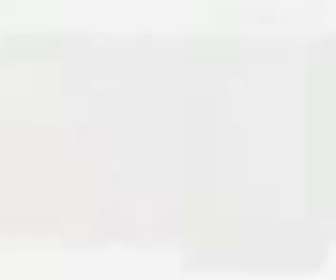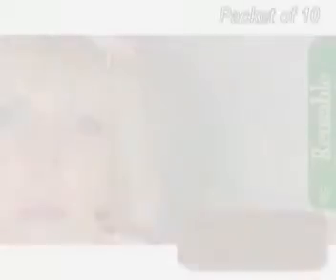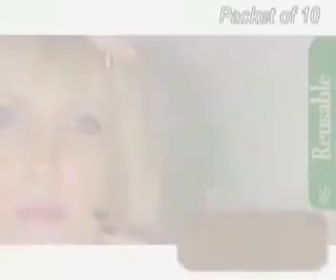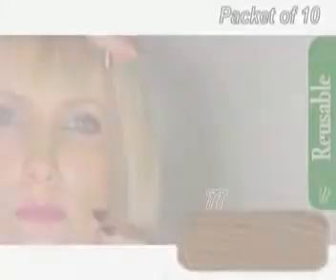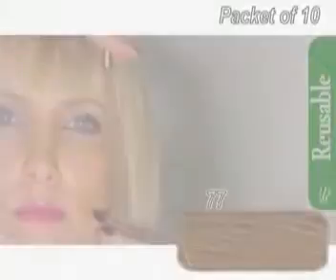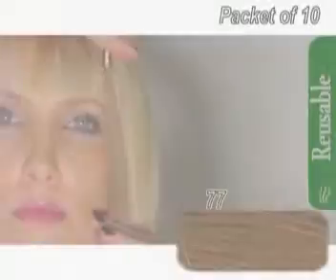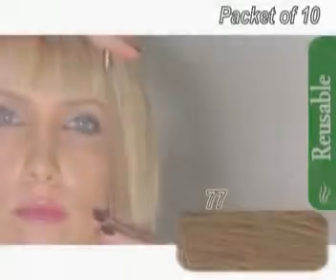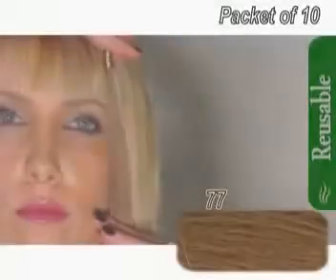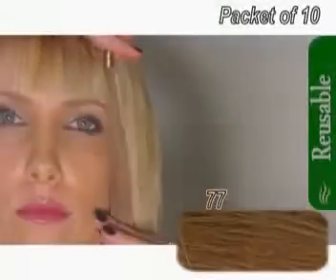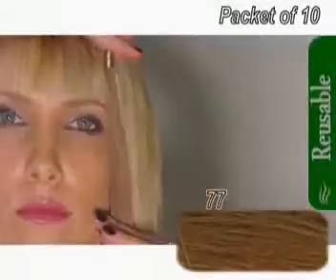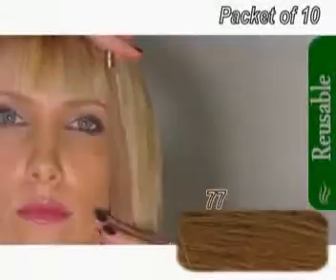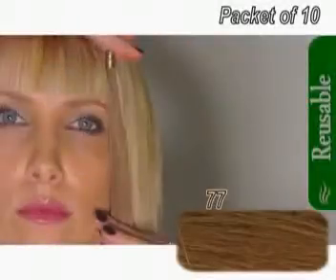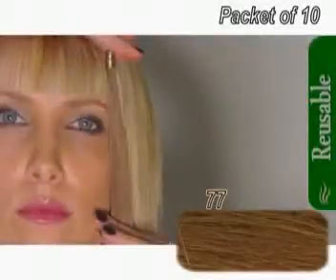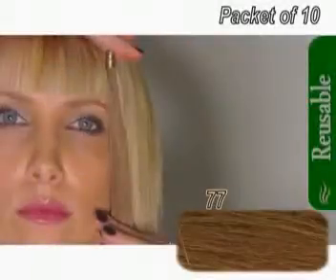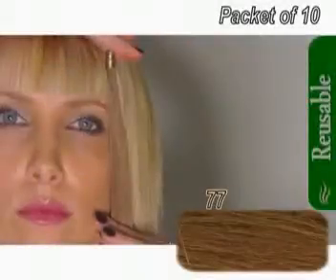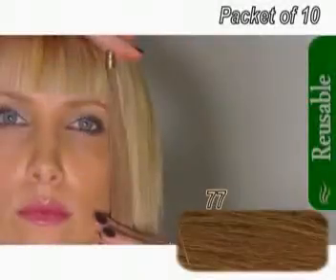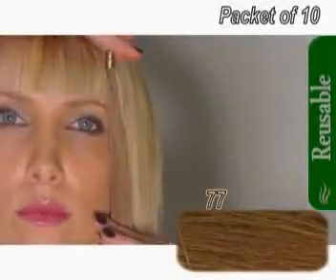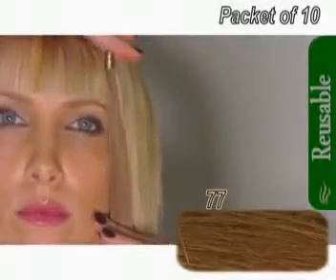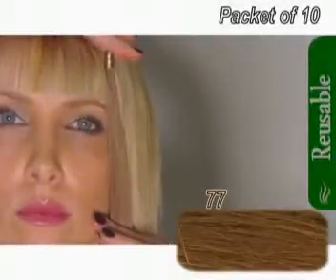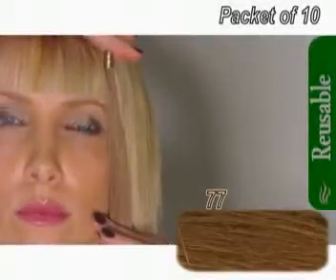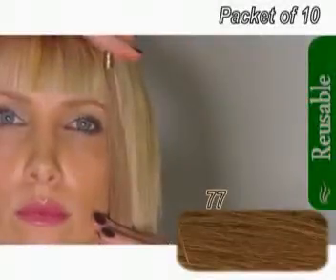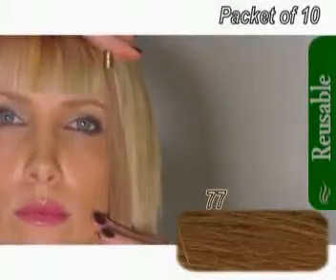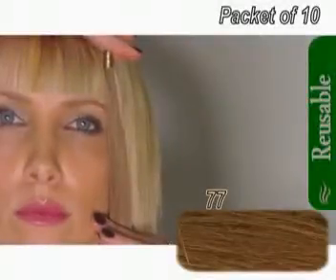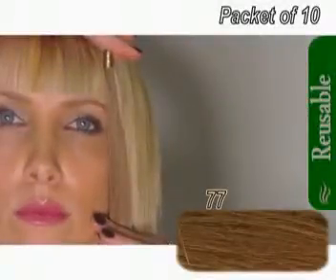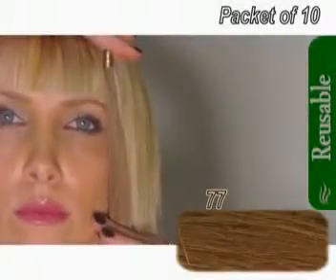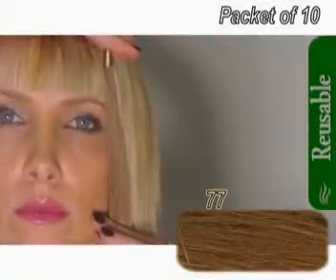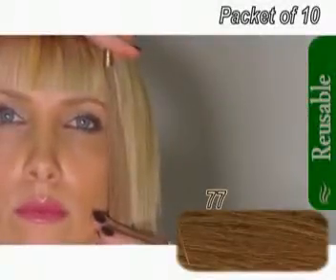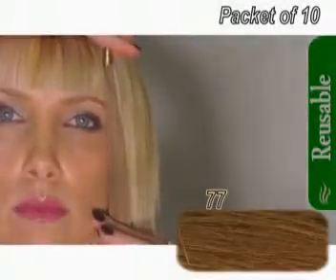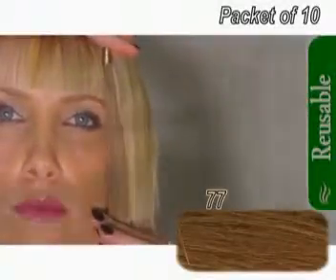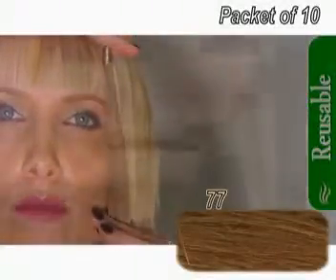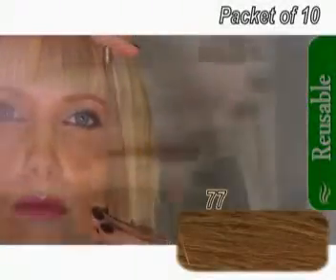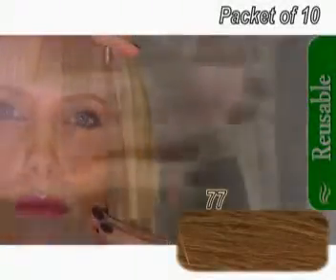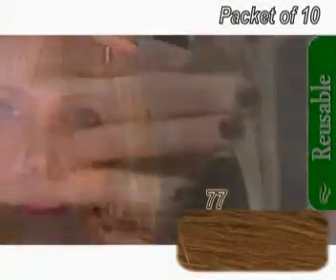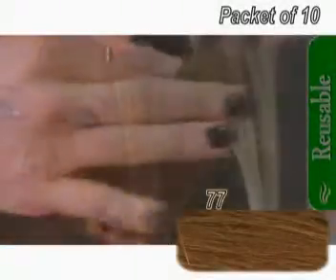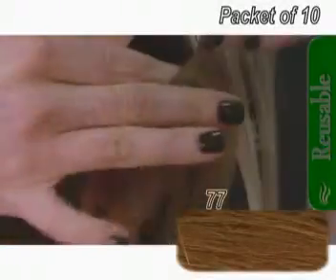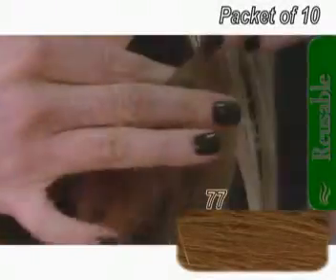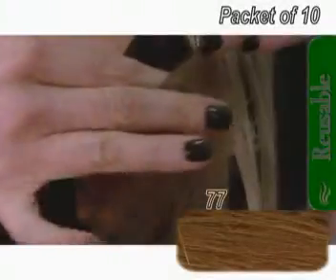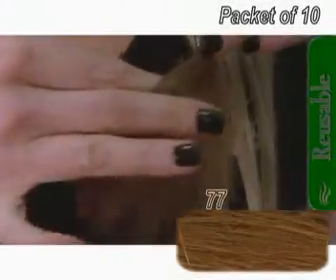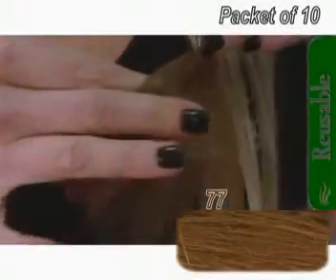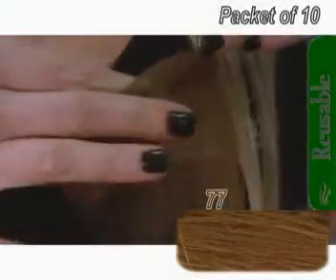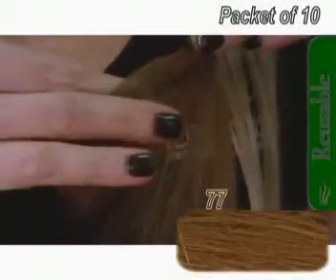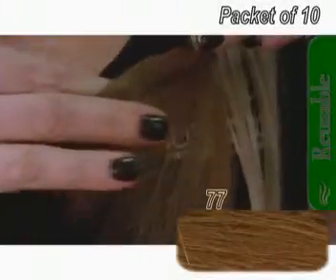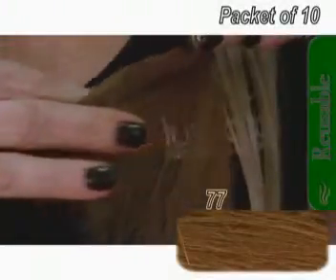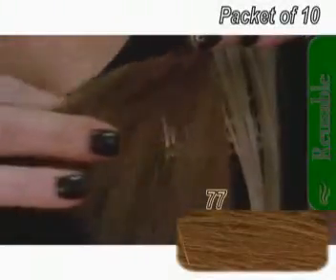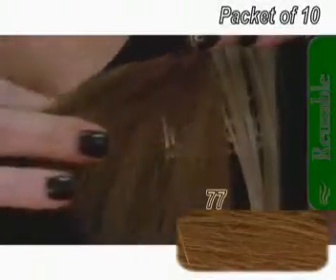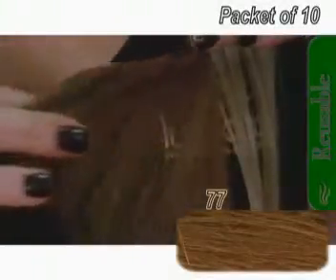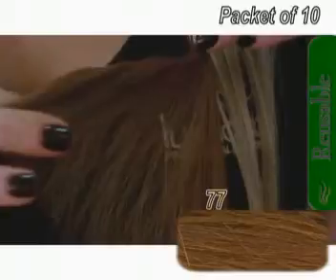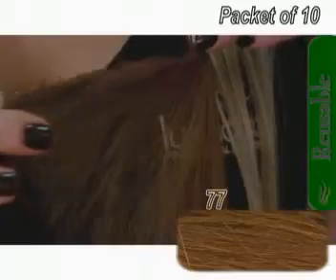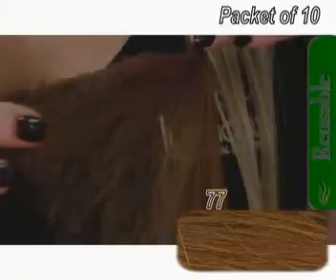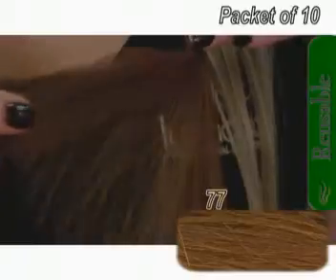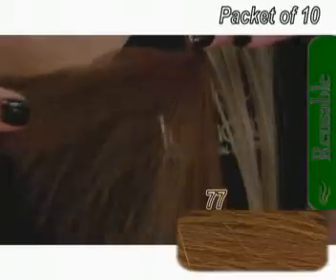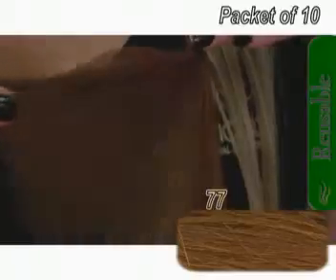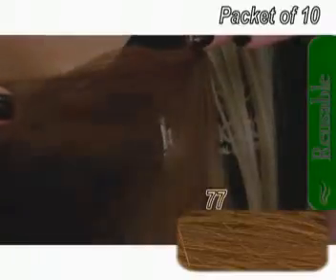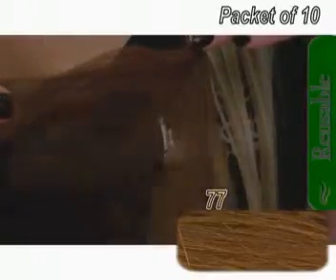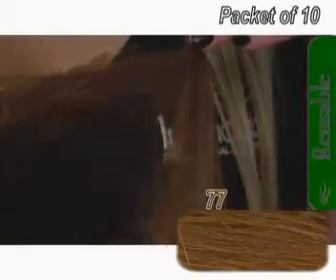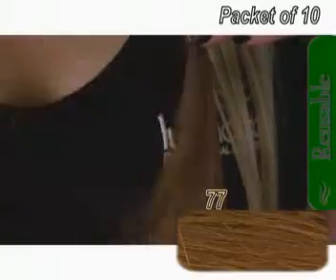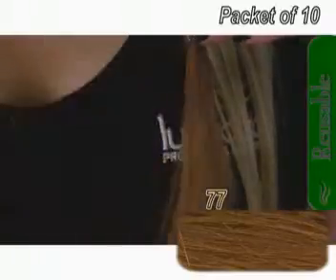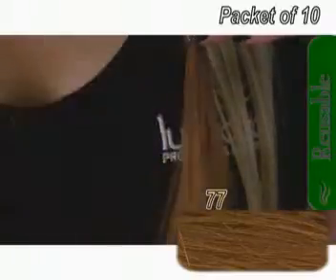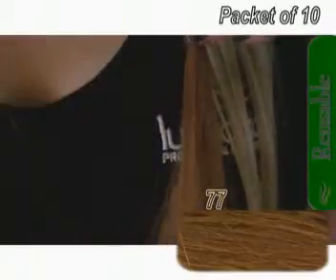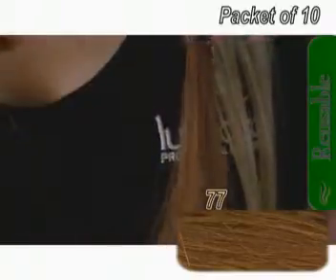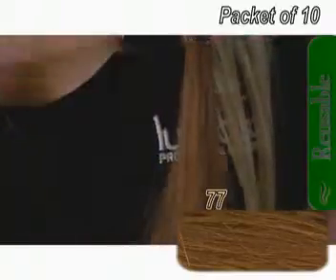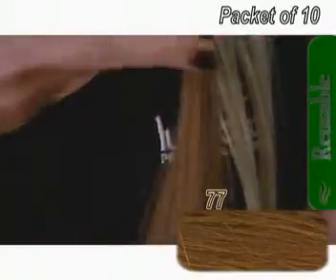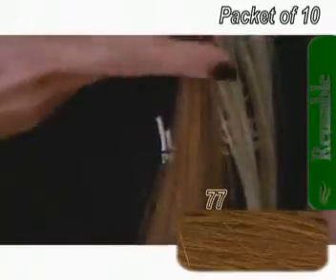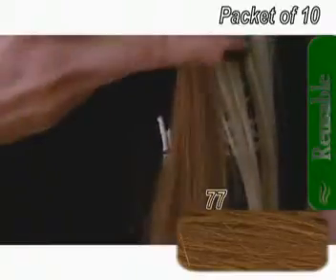This is one of our natural colours. The hair comes in packs of 10 and are 20 inches in length and silky straight.